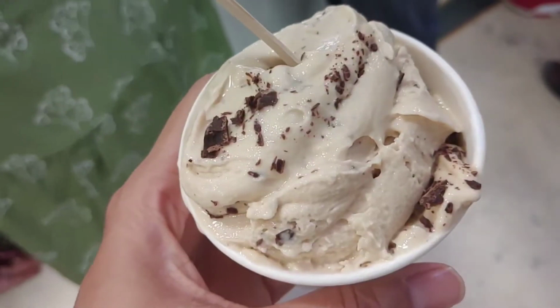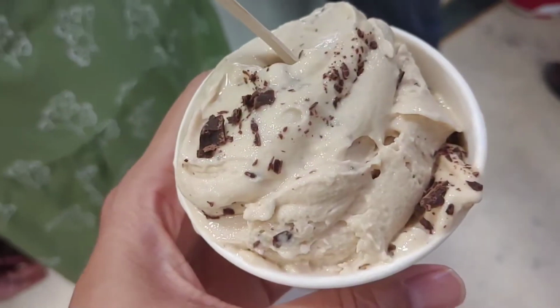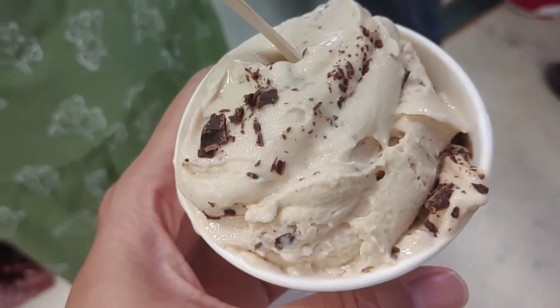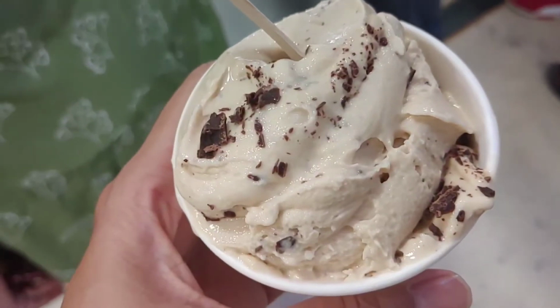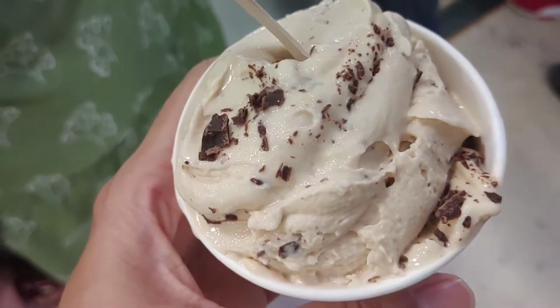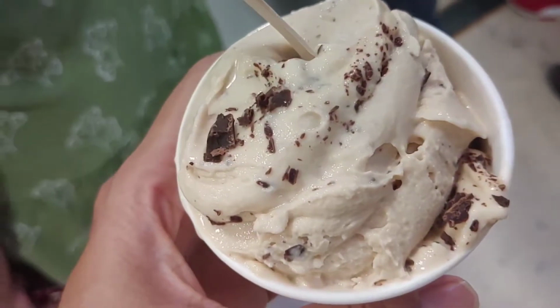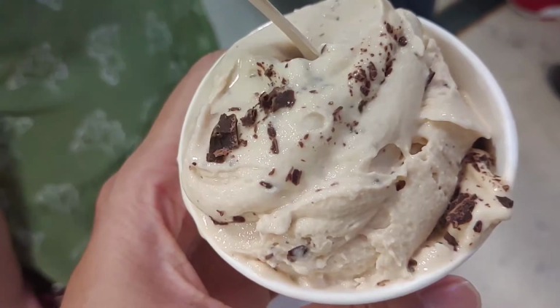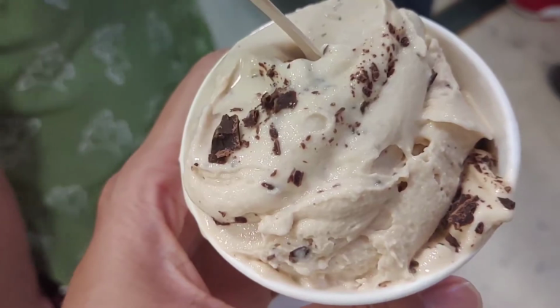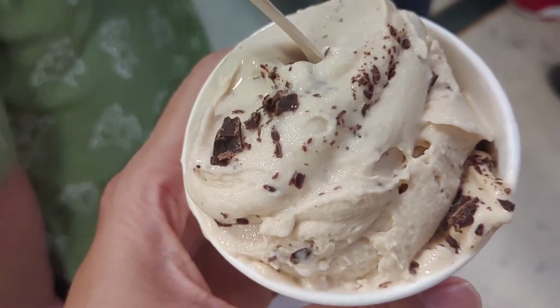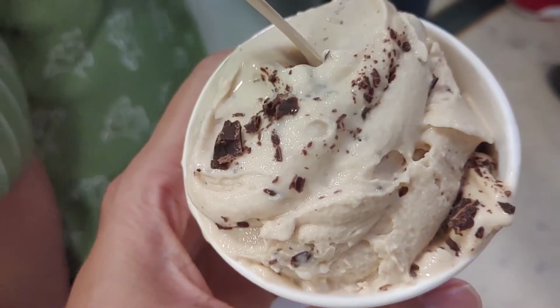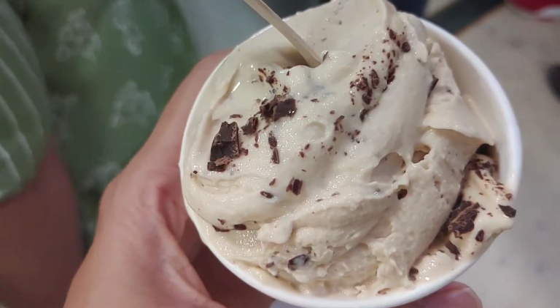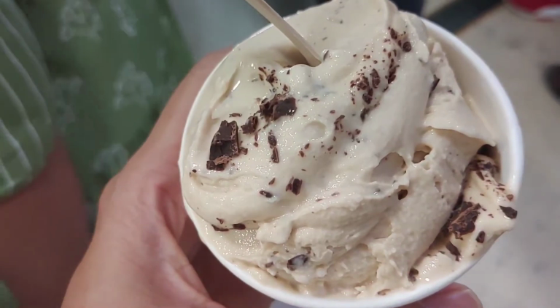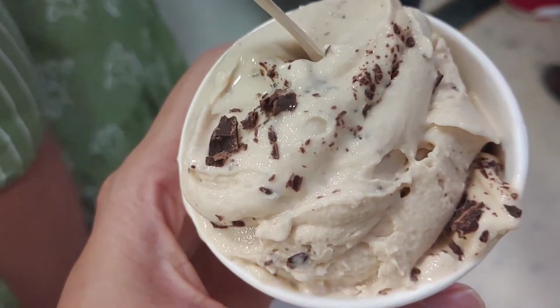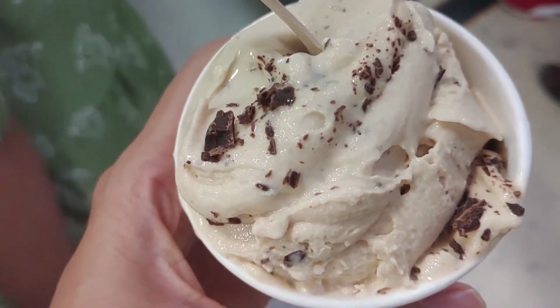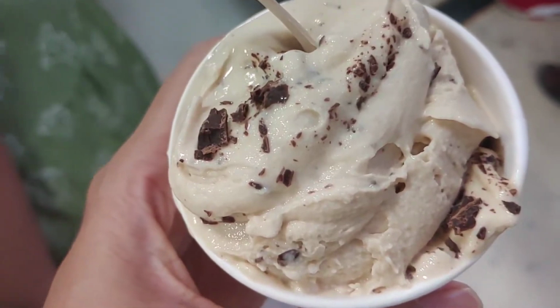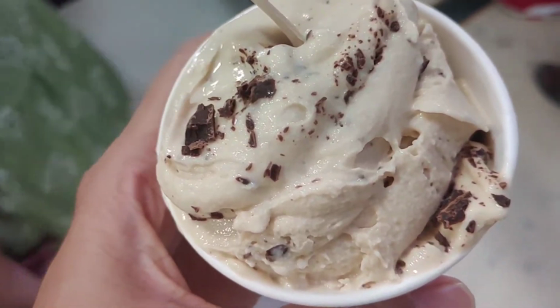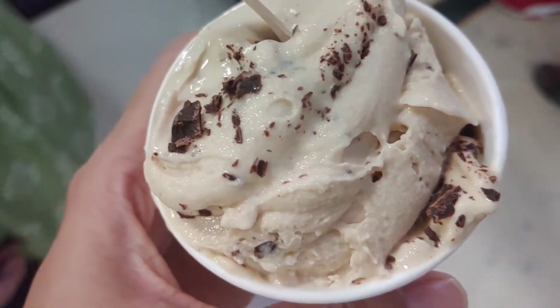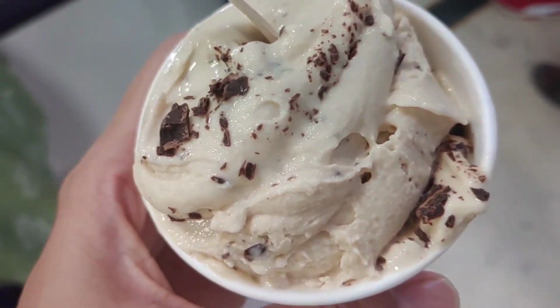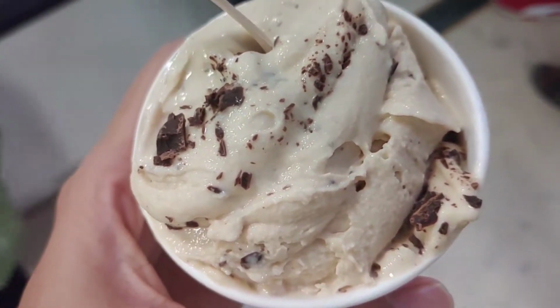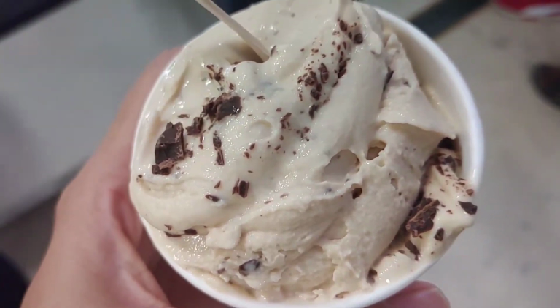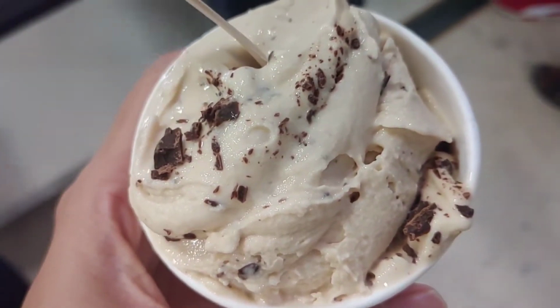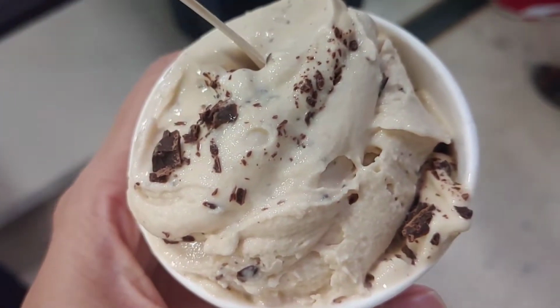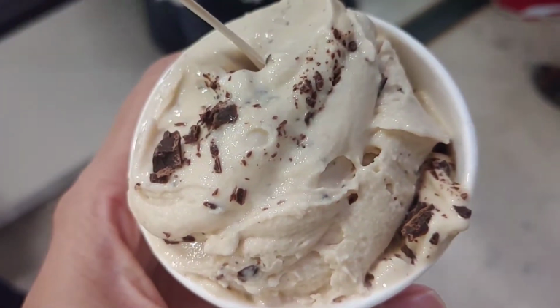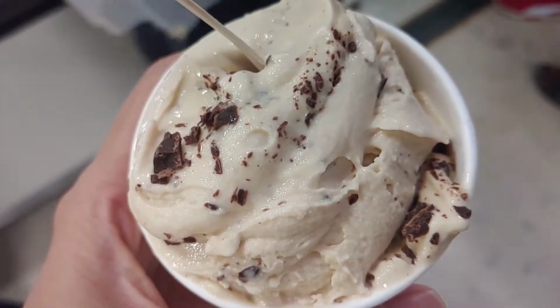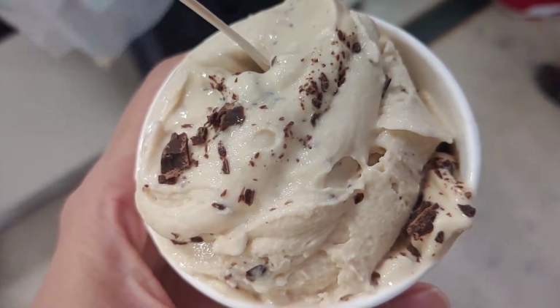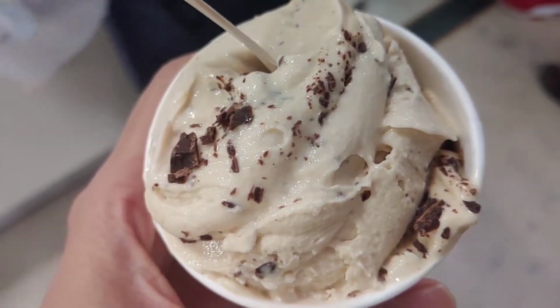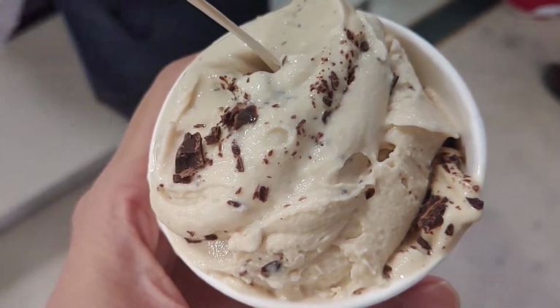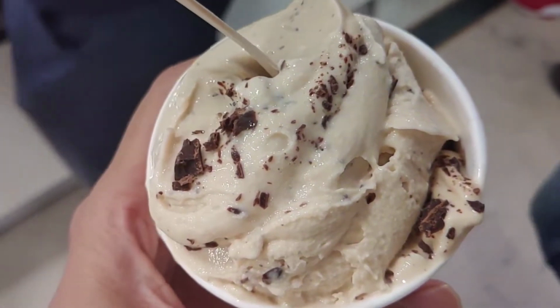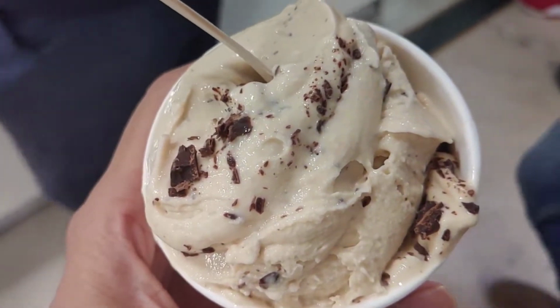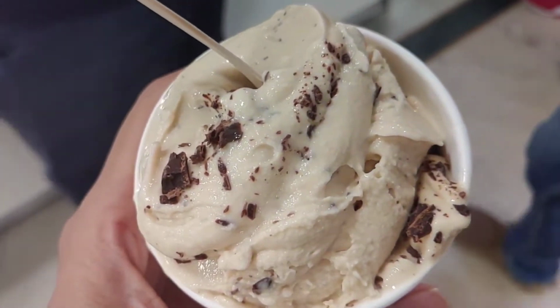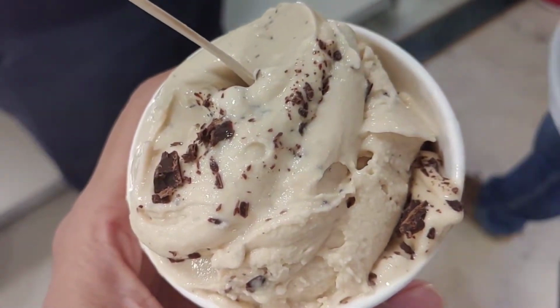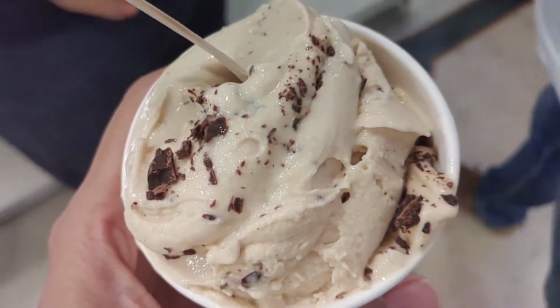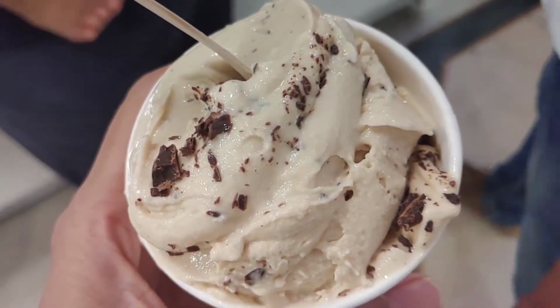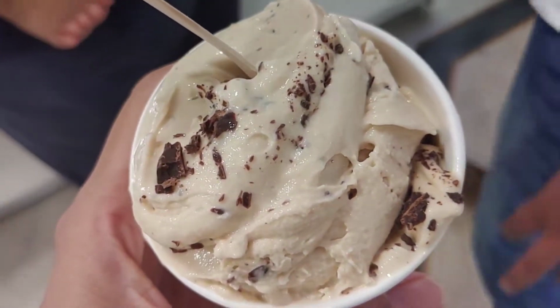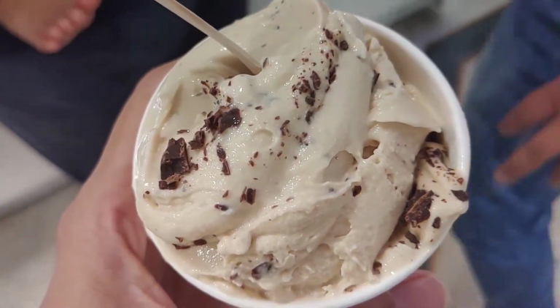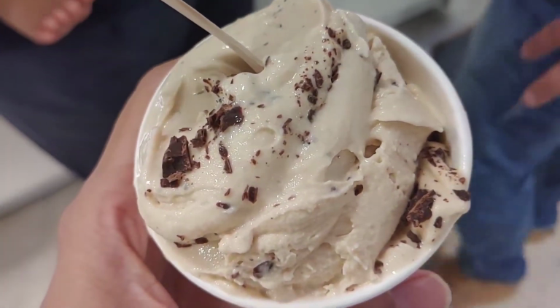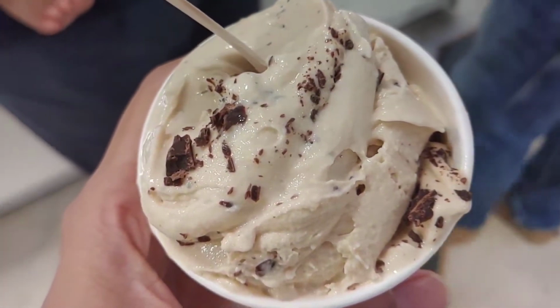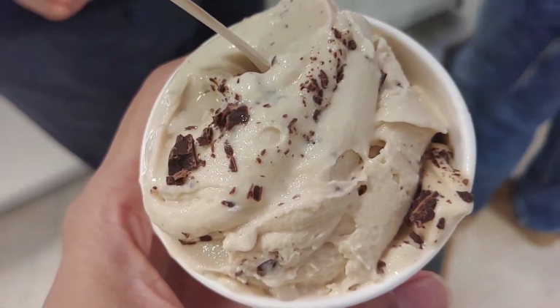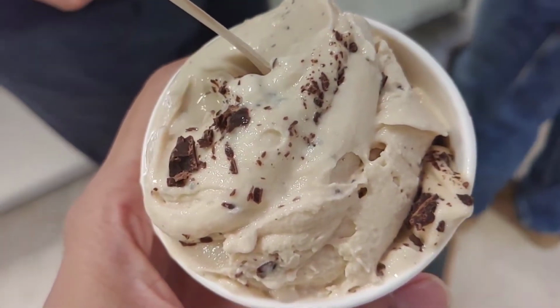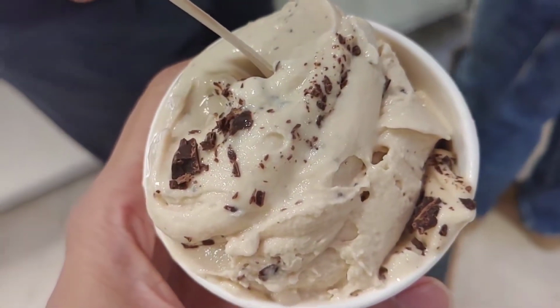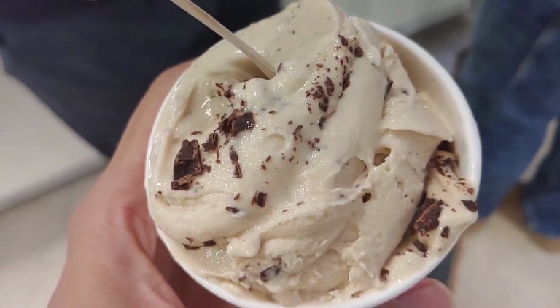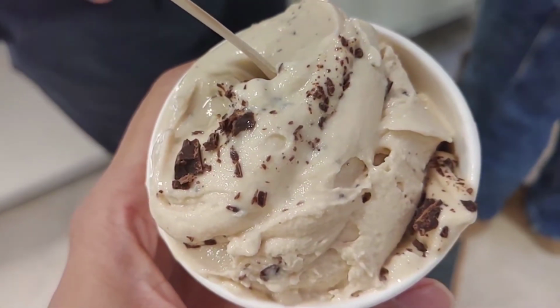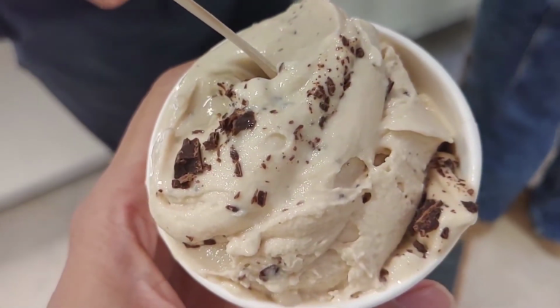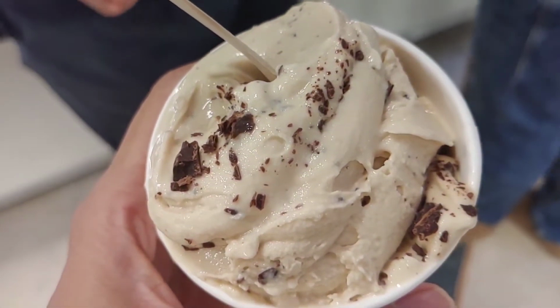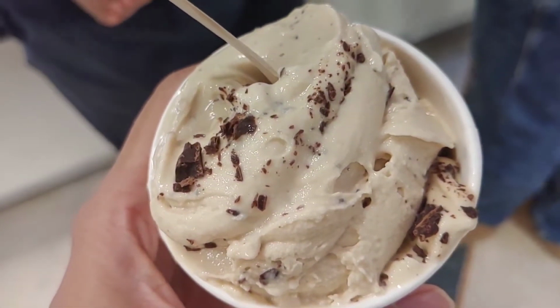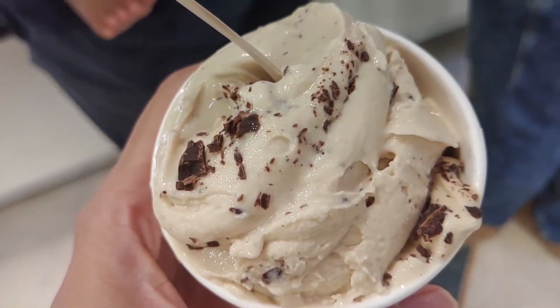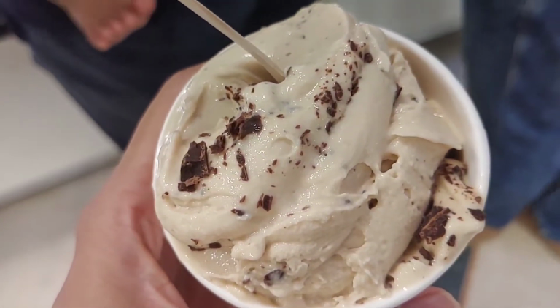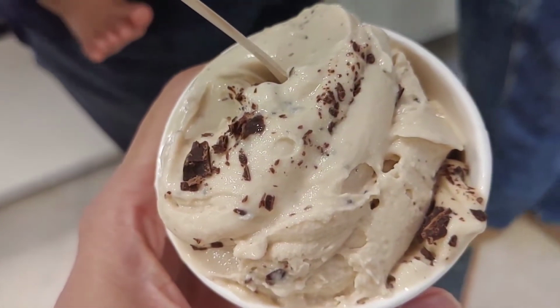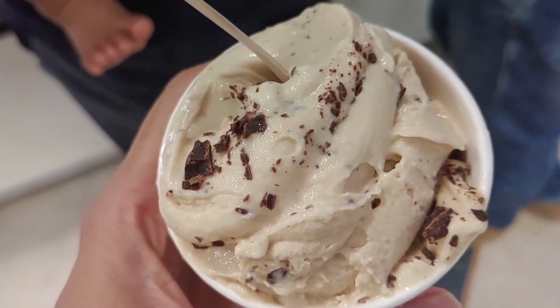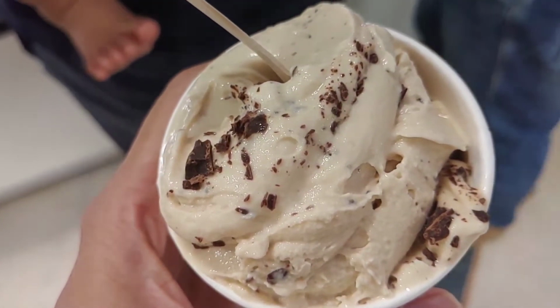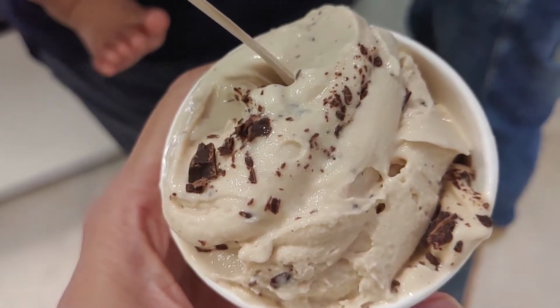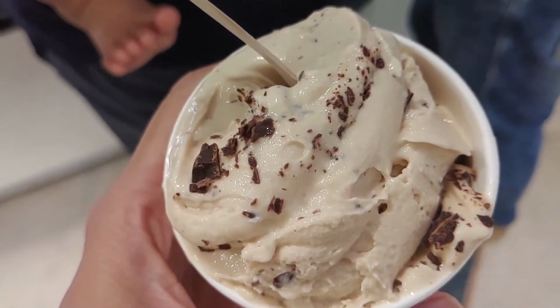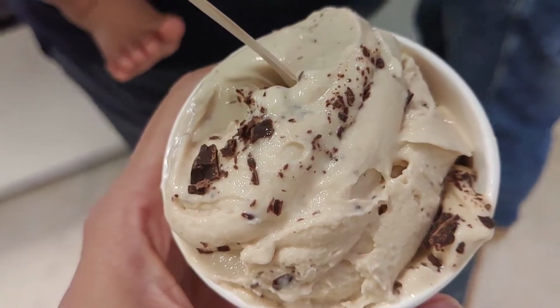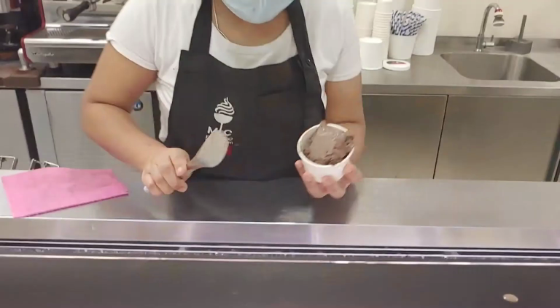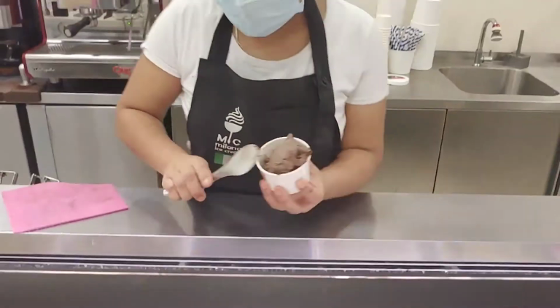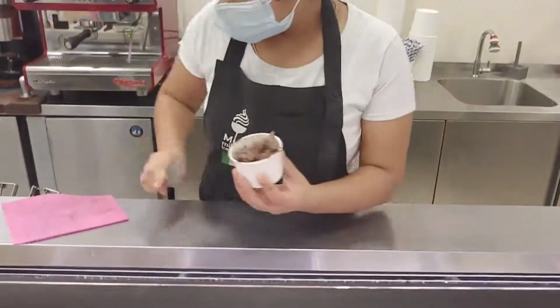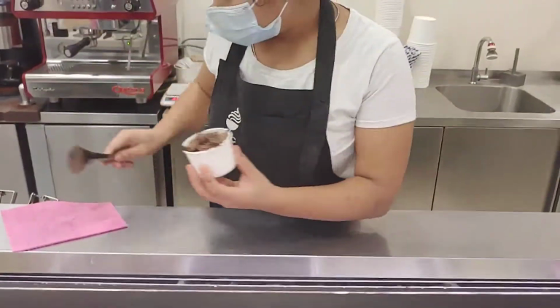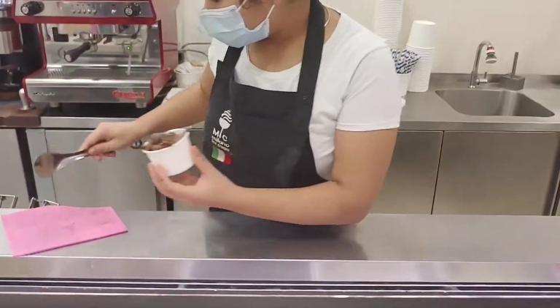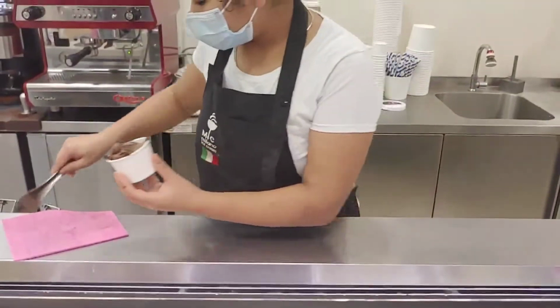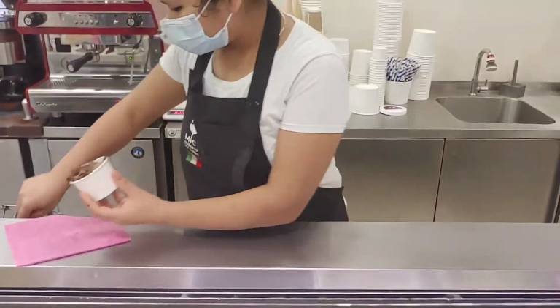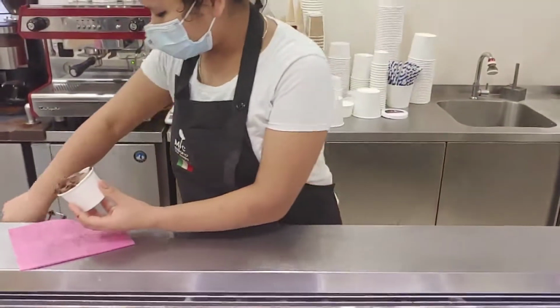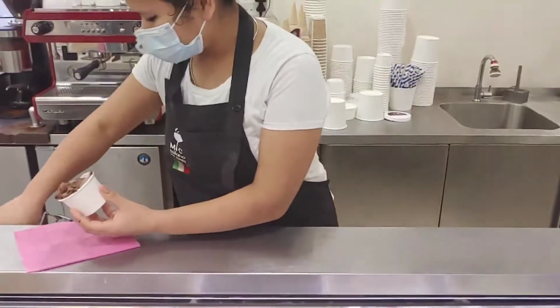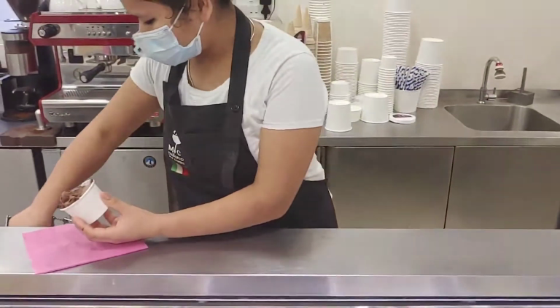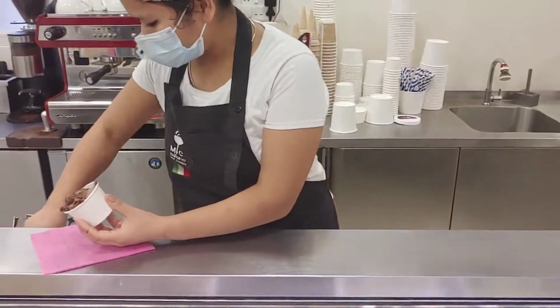It is small for 100 rupees, medium for 150 rupees and large for 200 rupees.